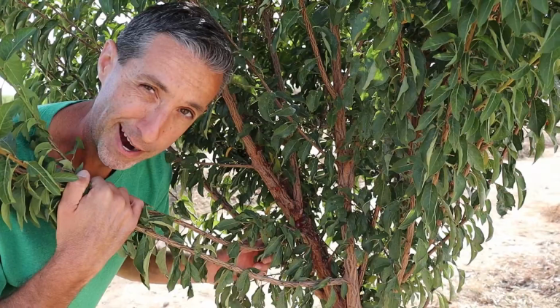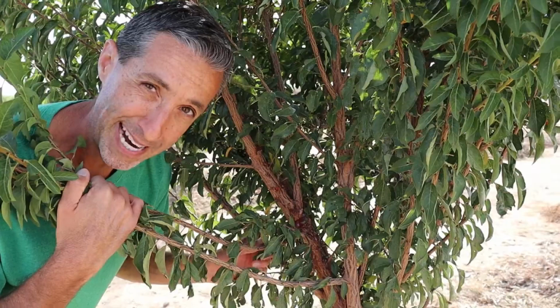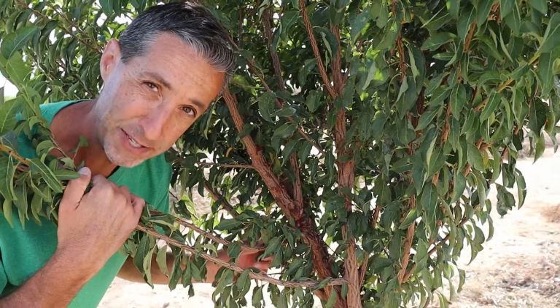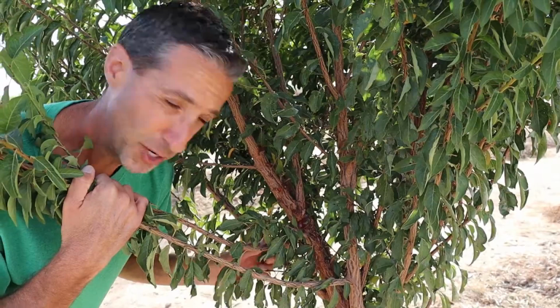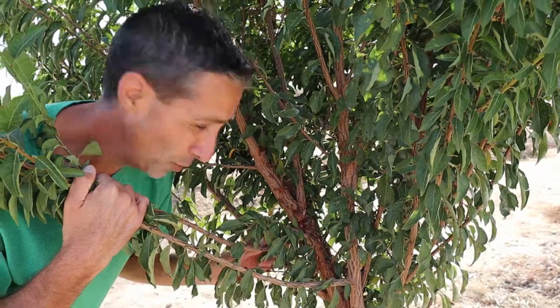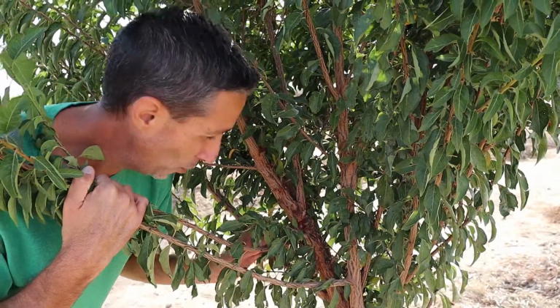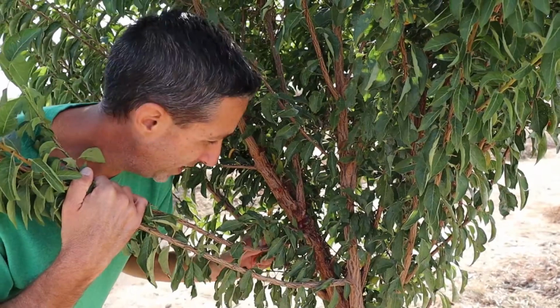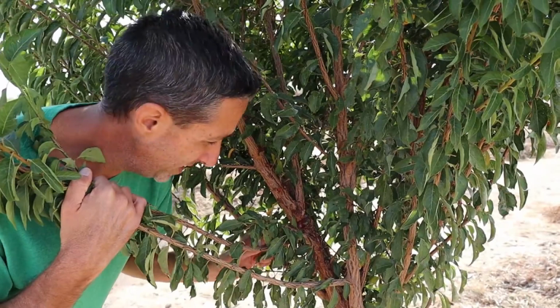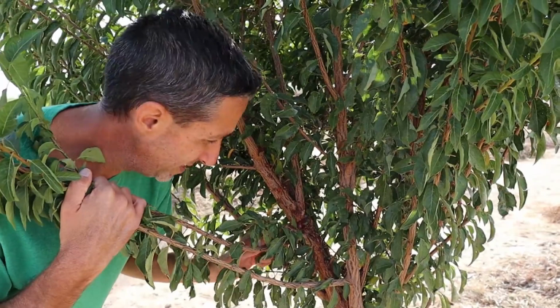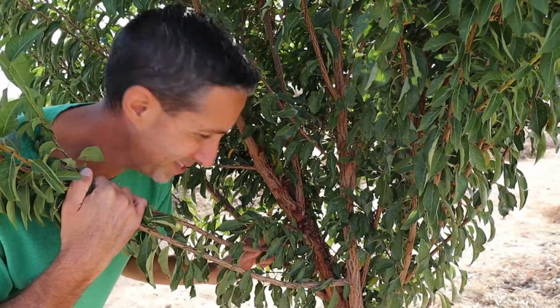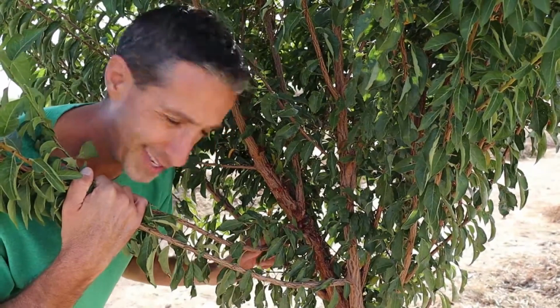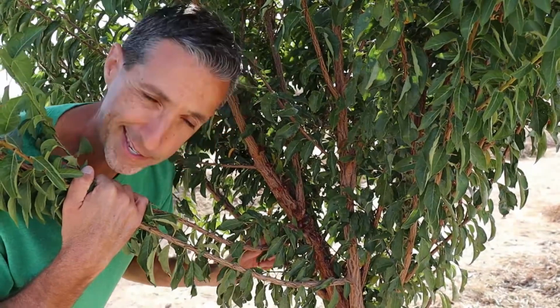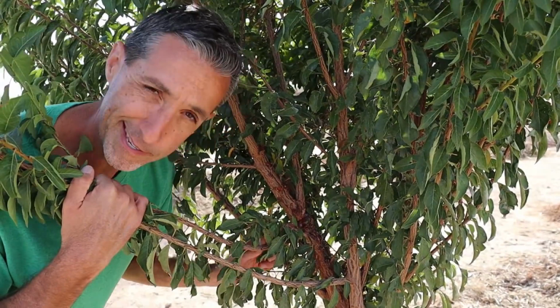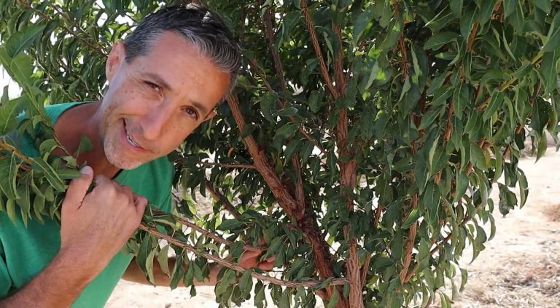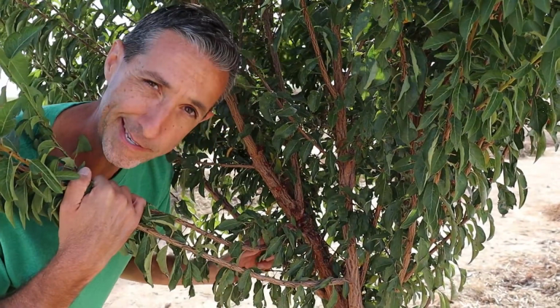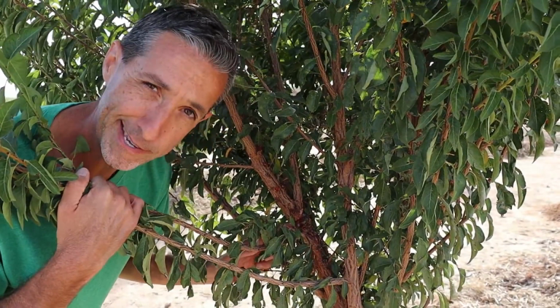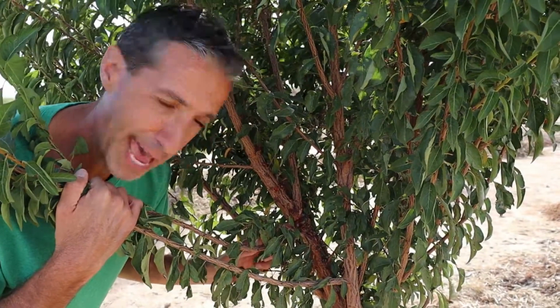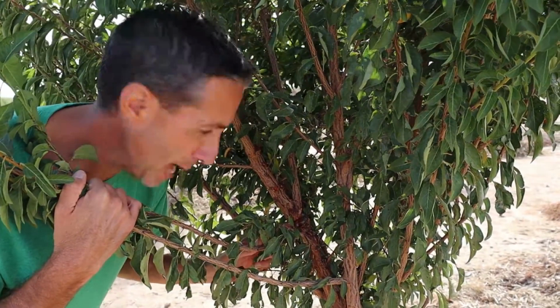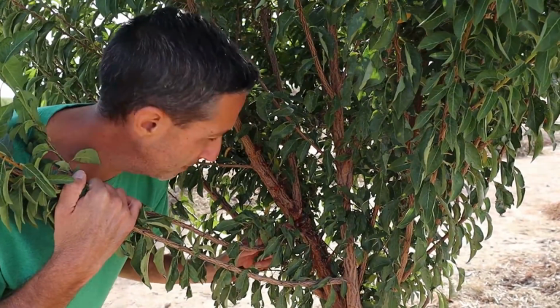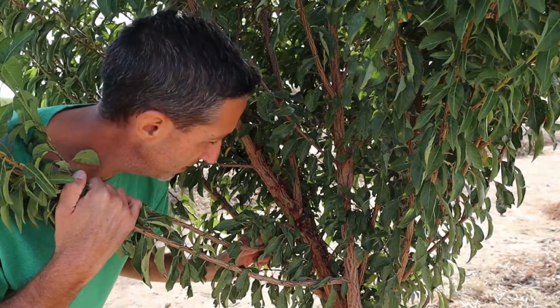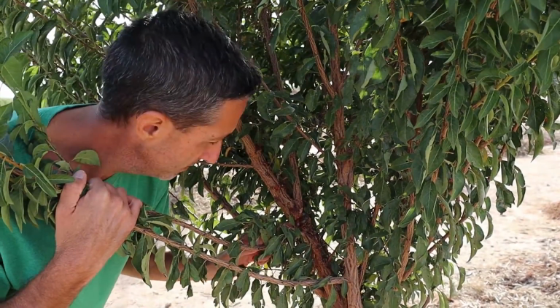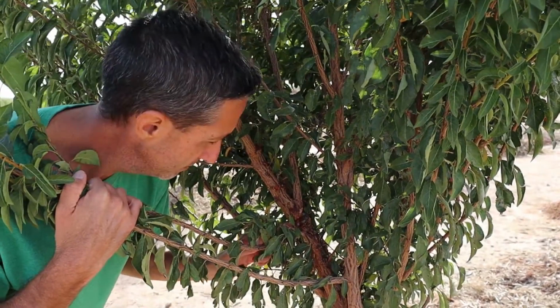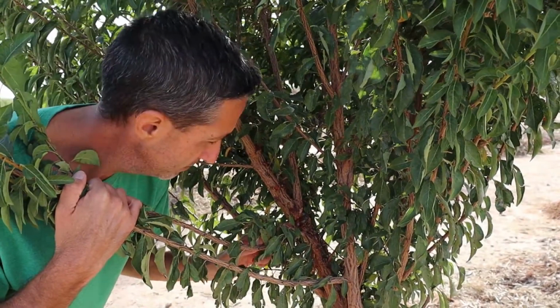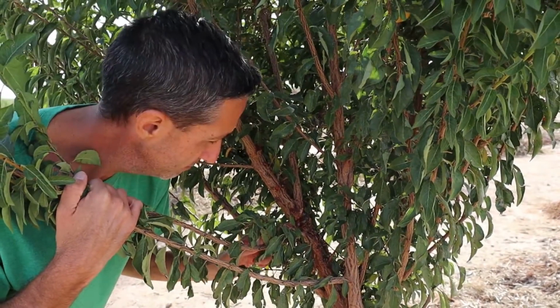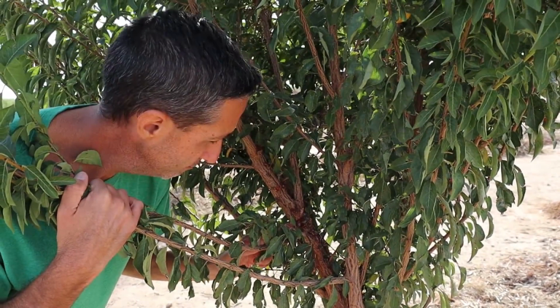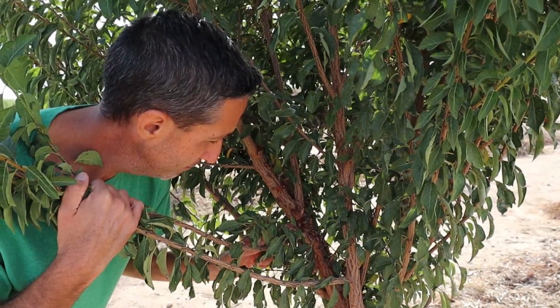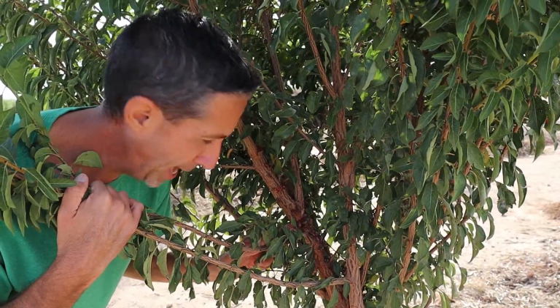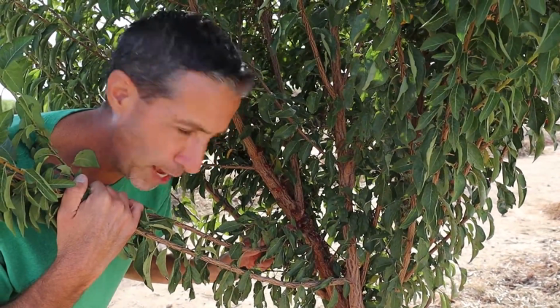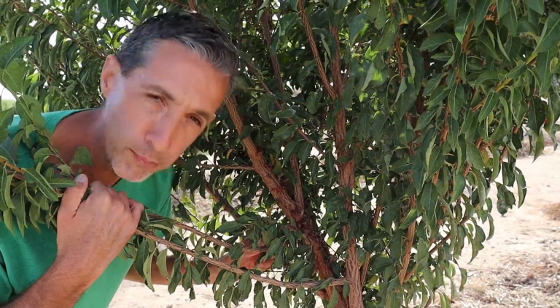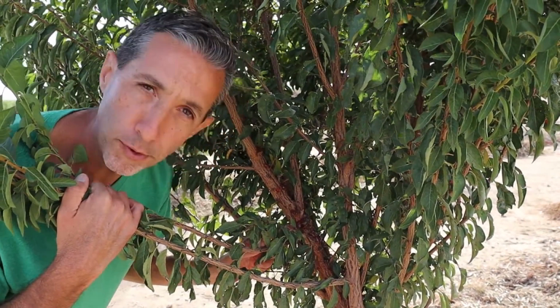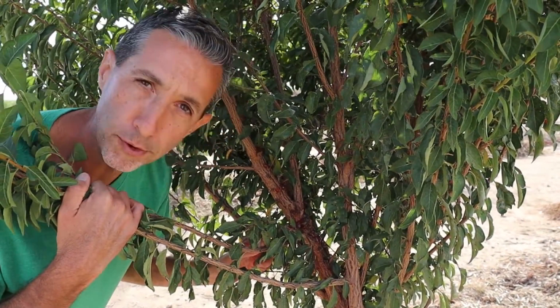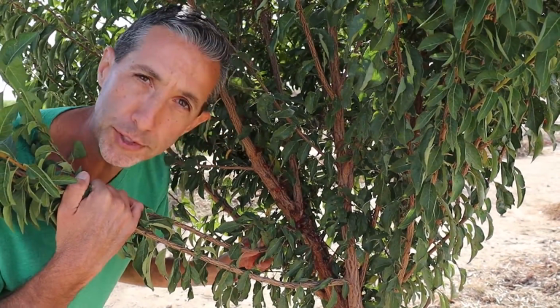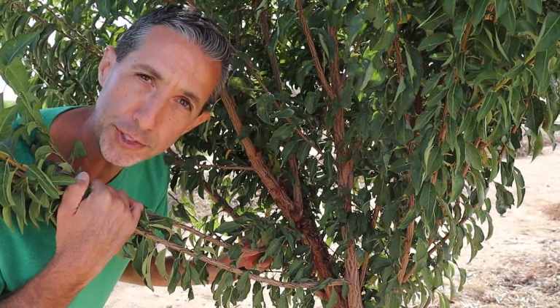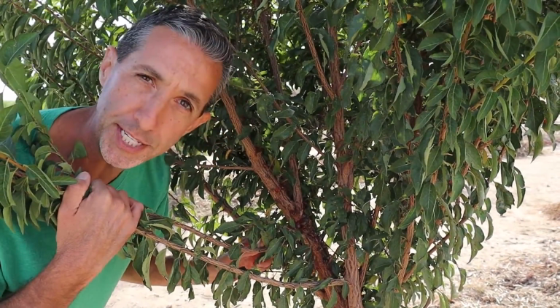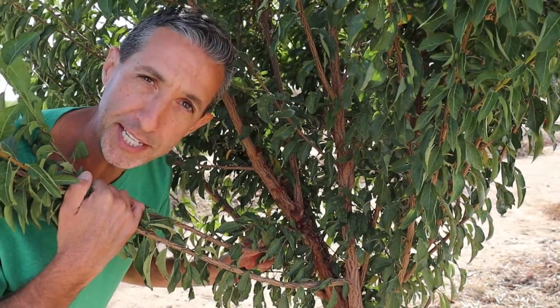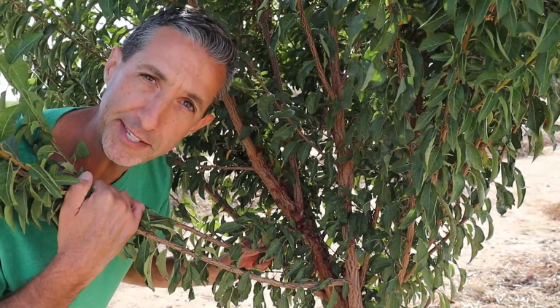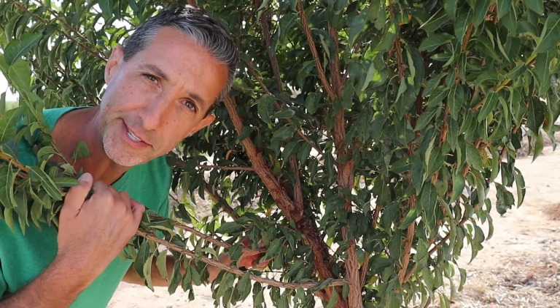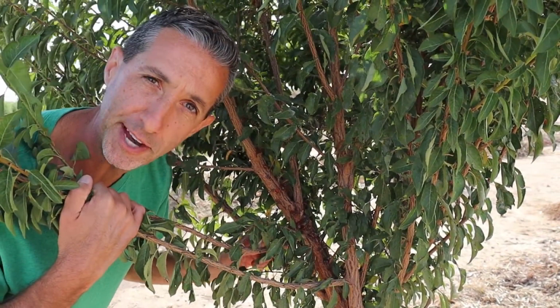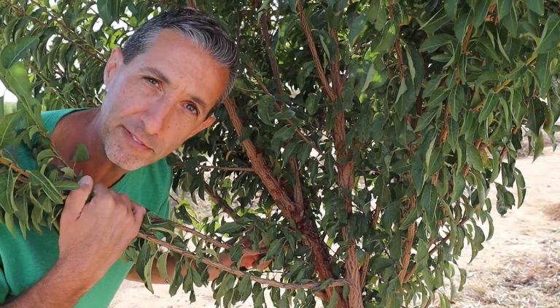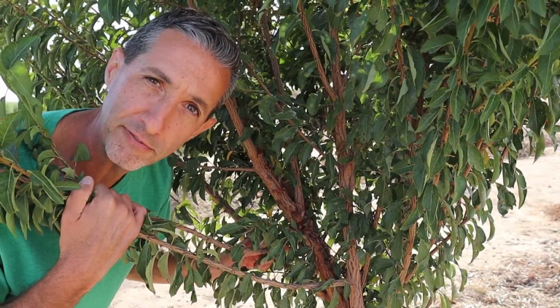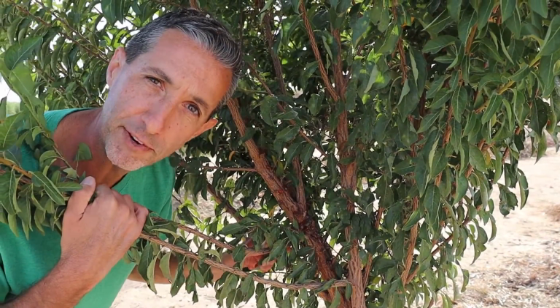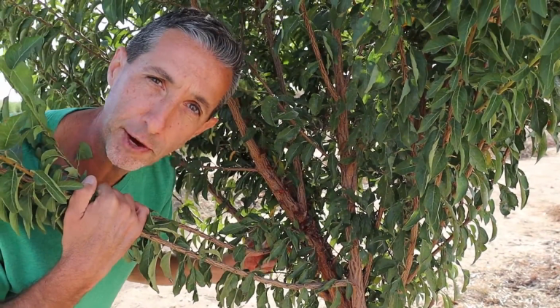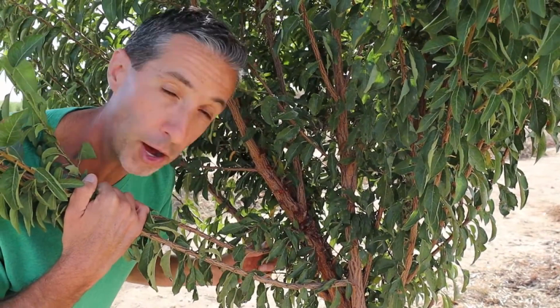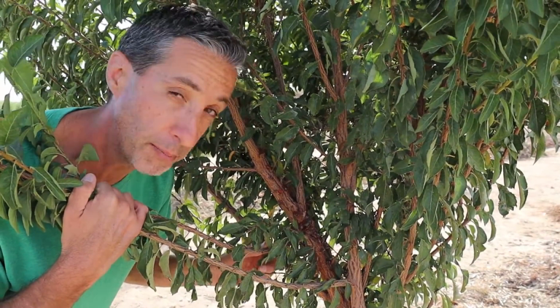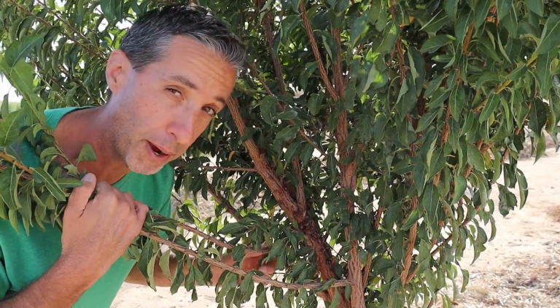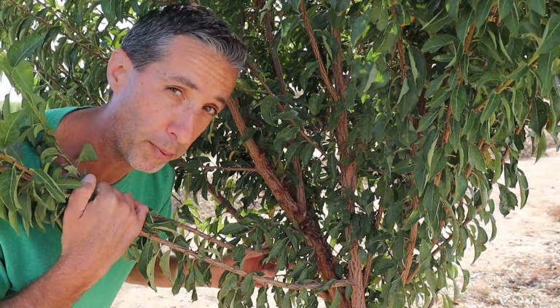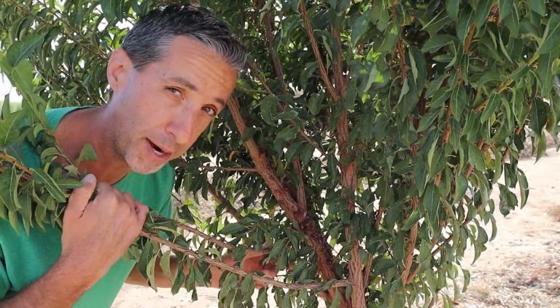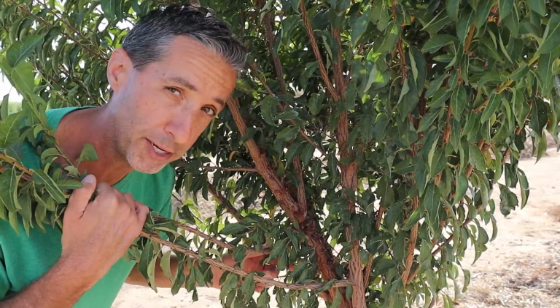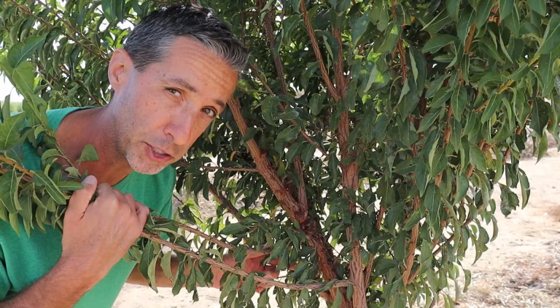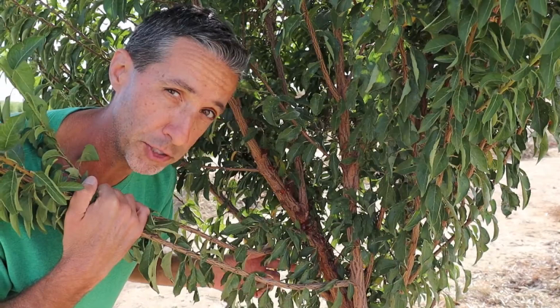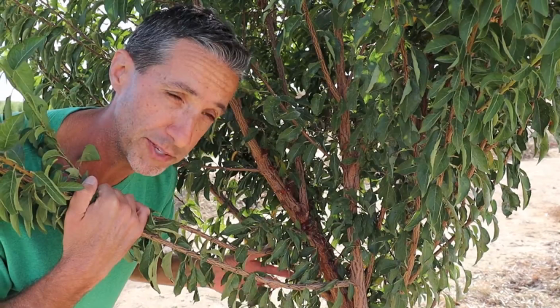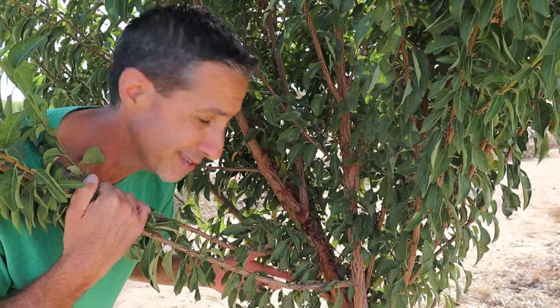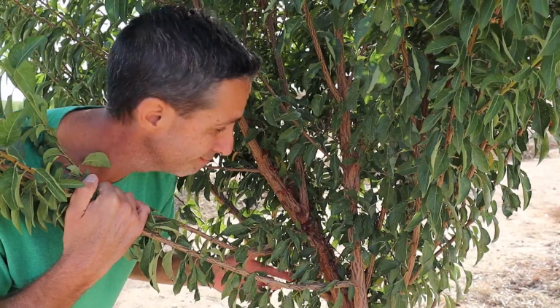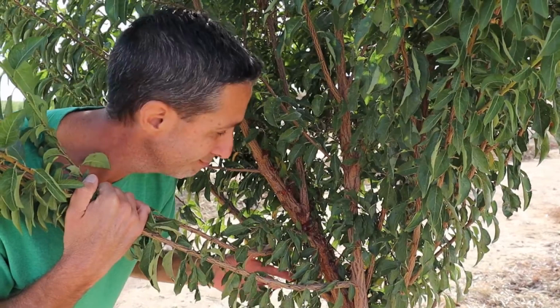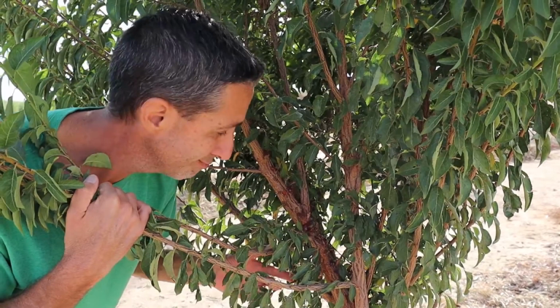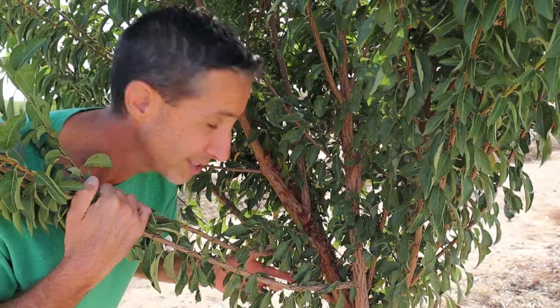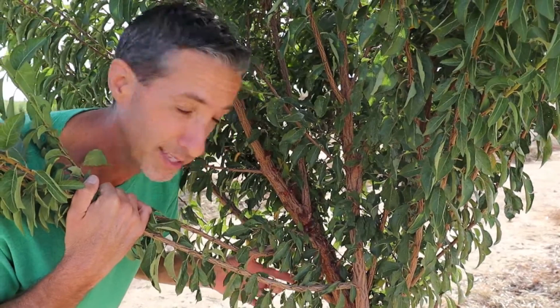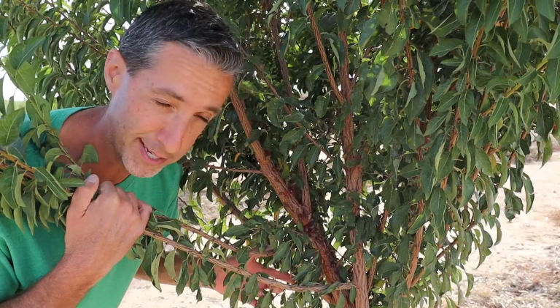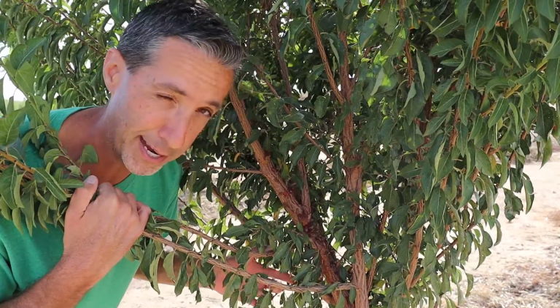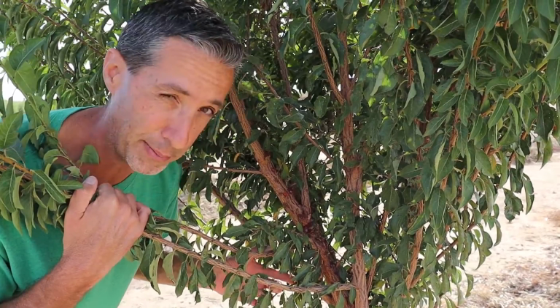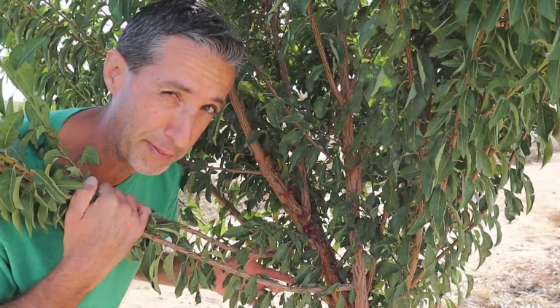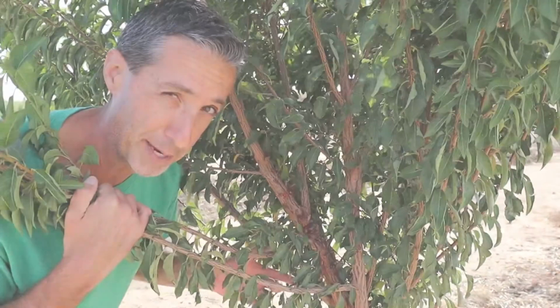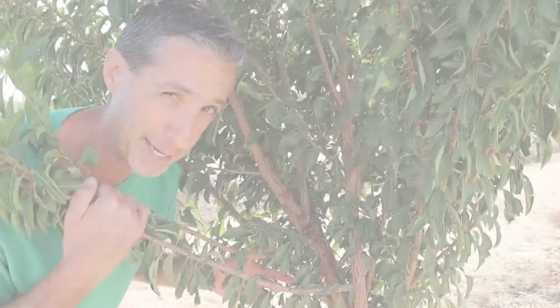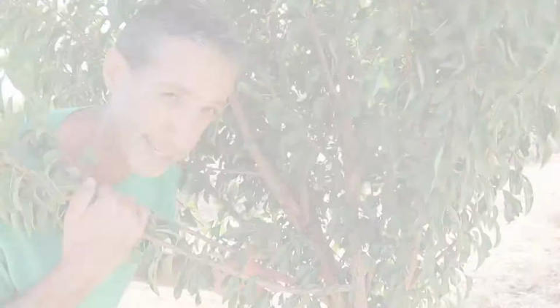Alright, so what is this sap, amber, sticky stuff on my branches? Let's talk about that next.